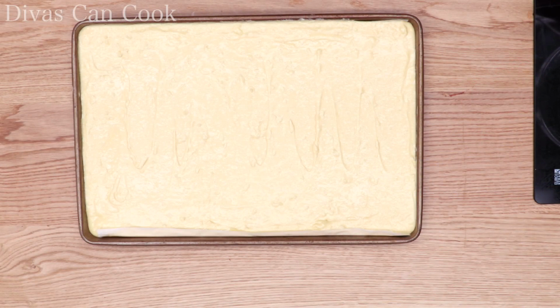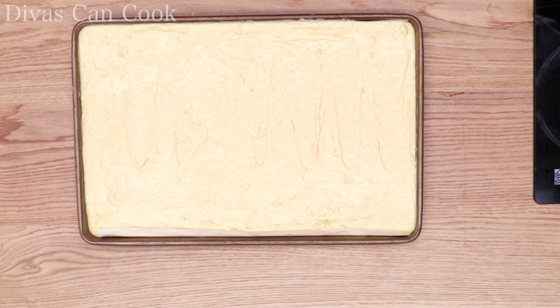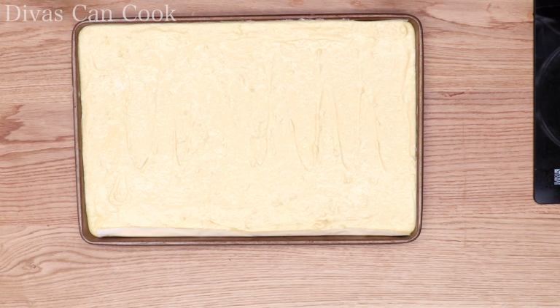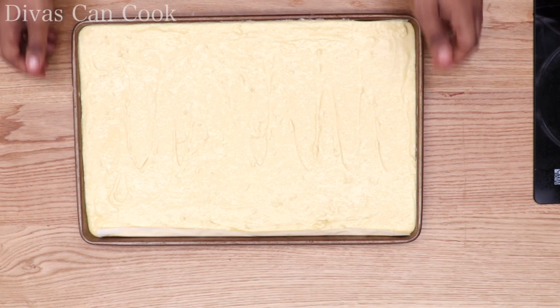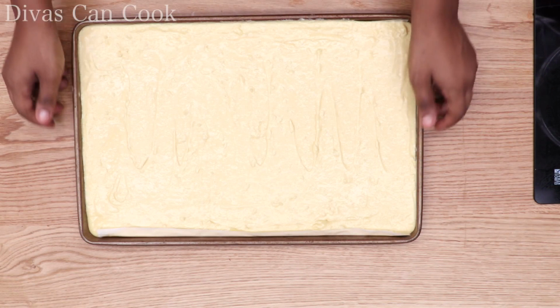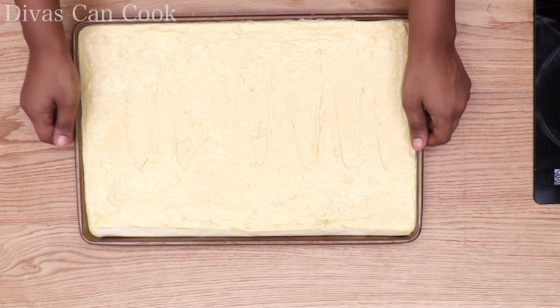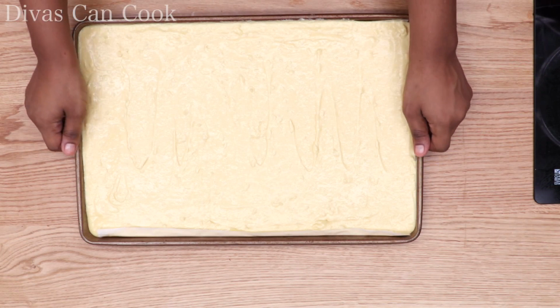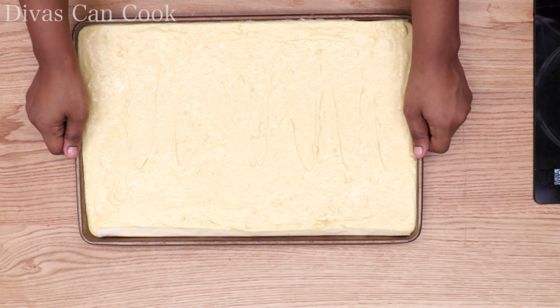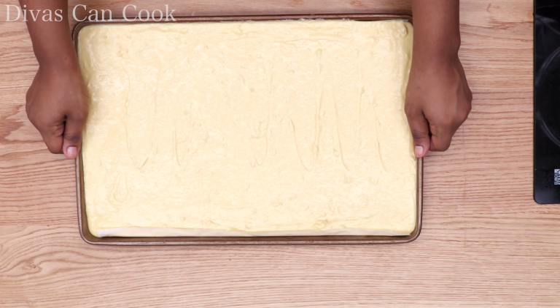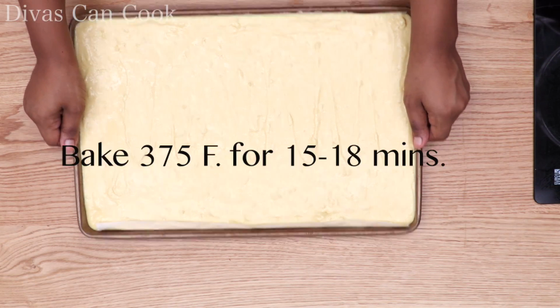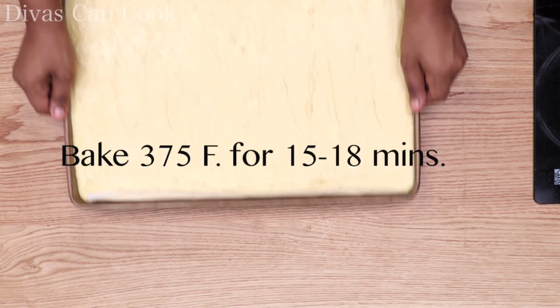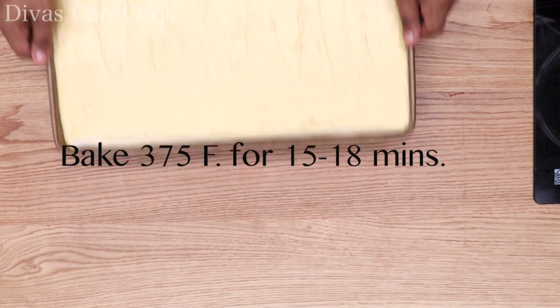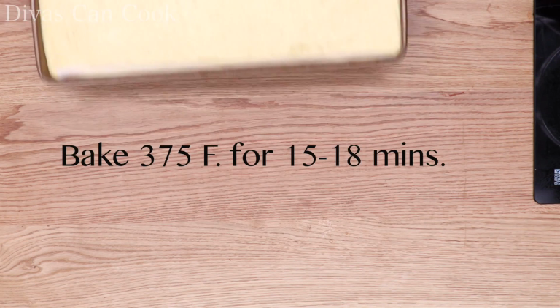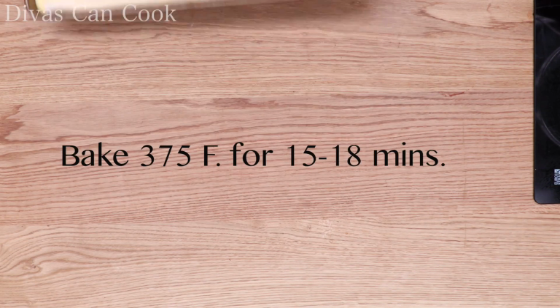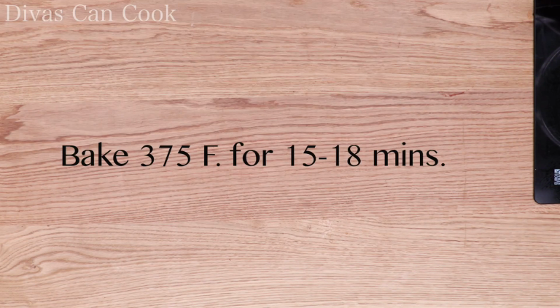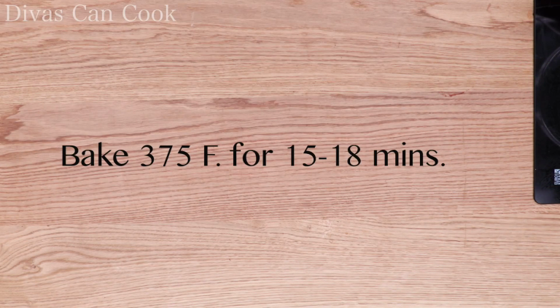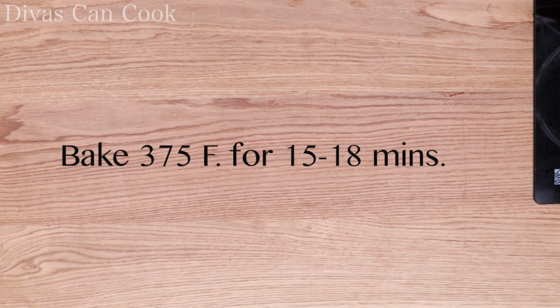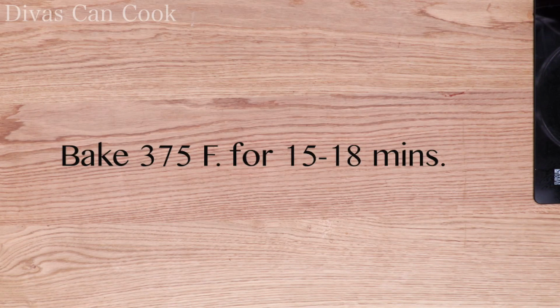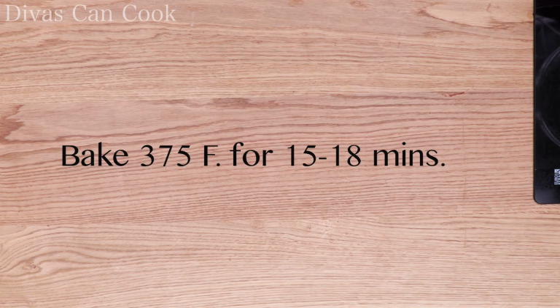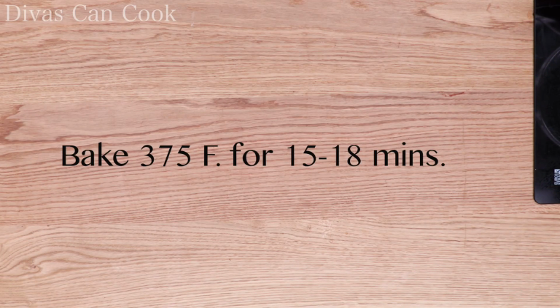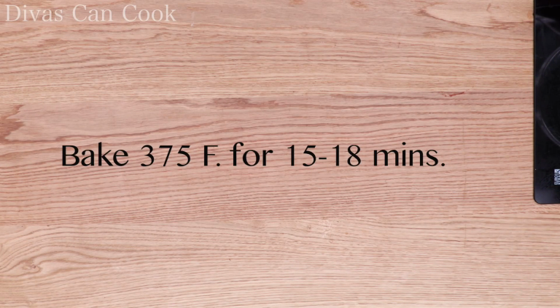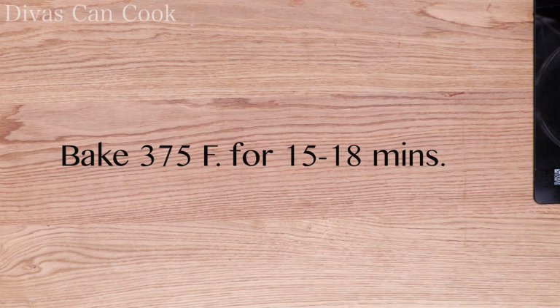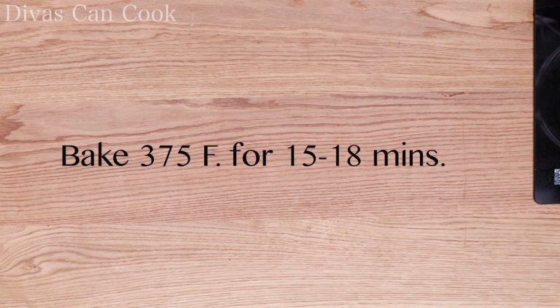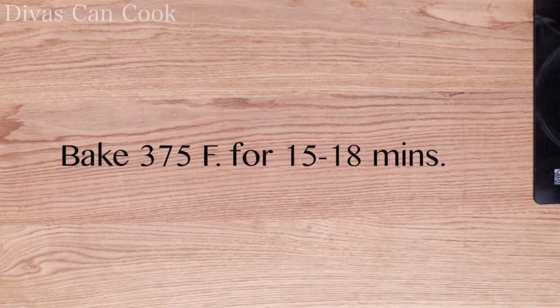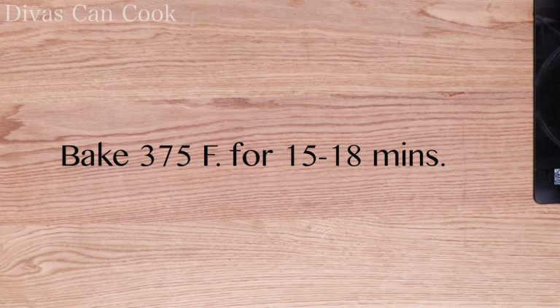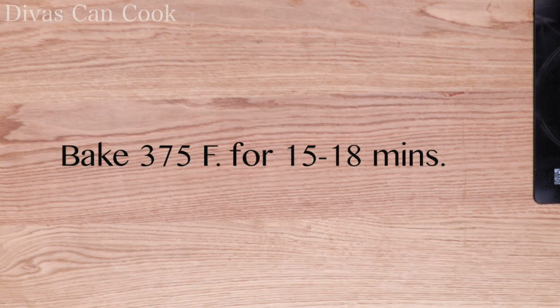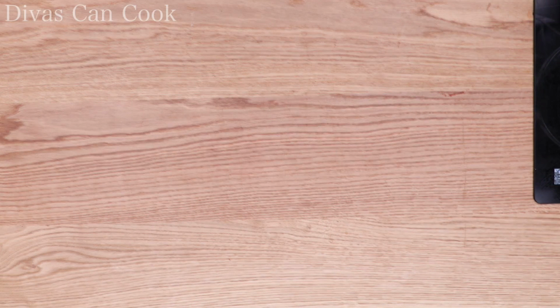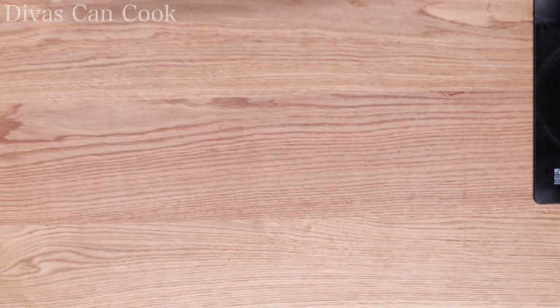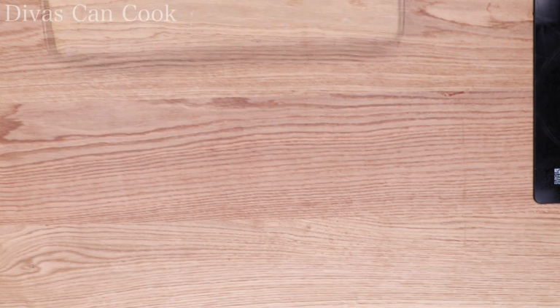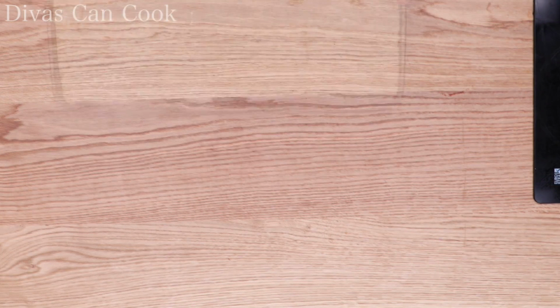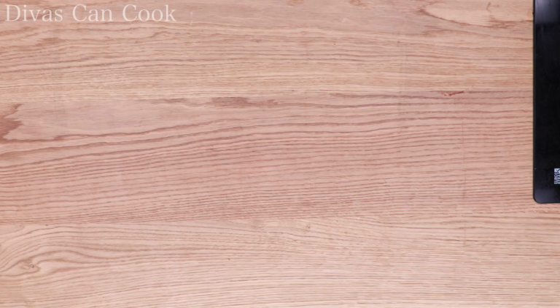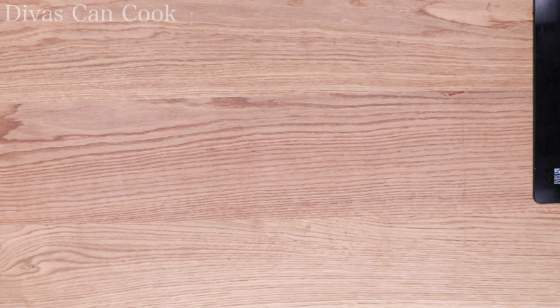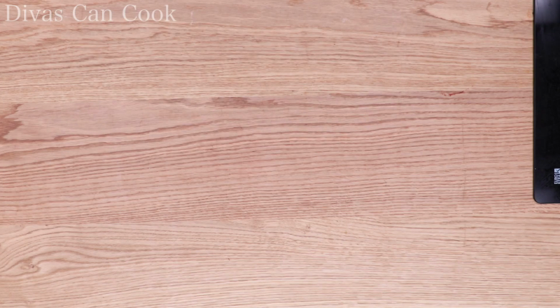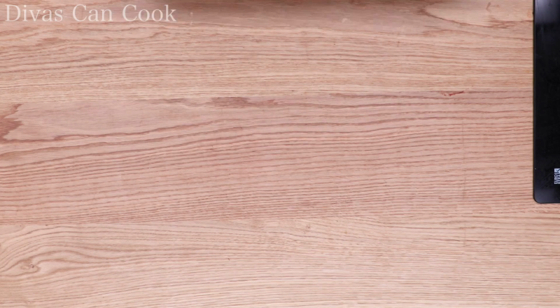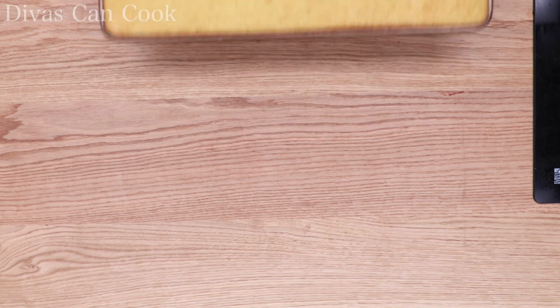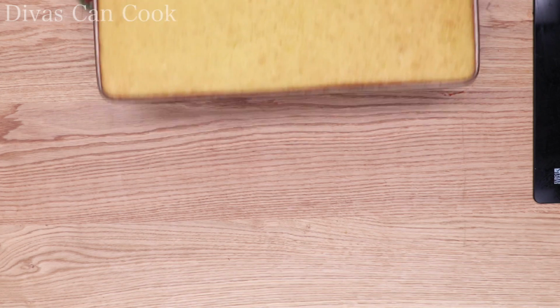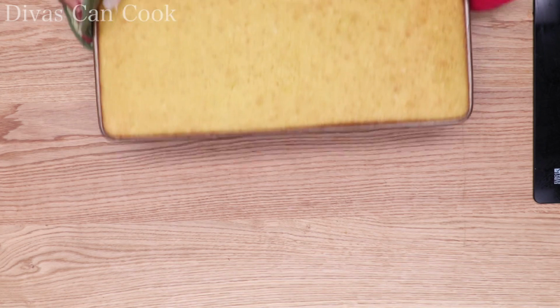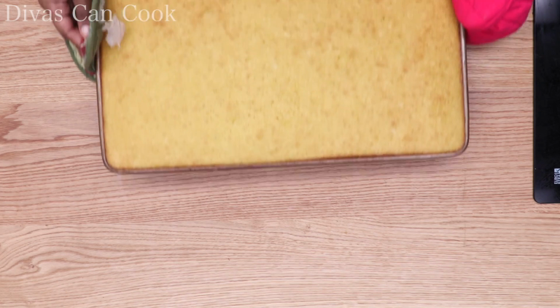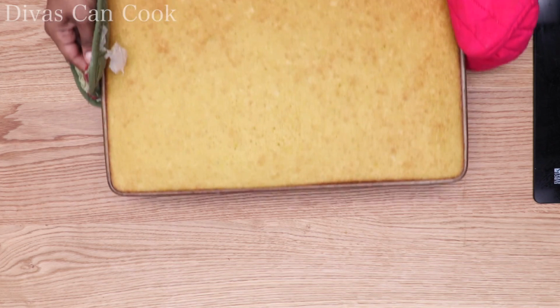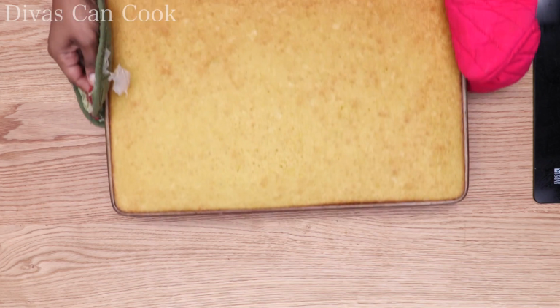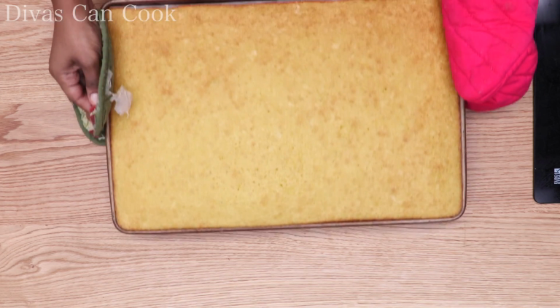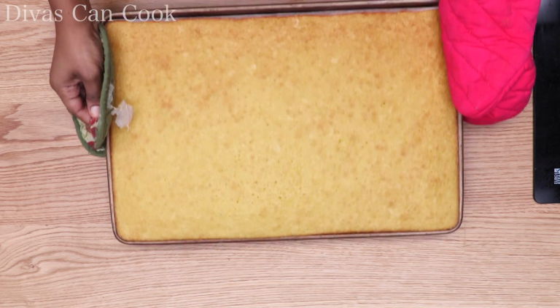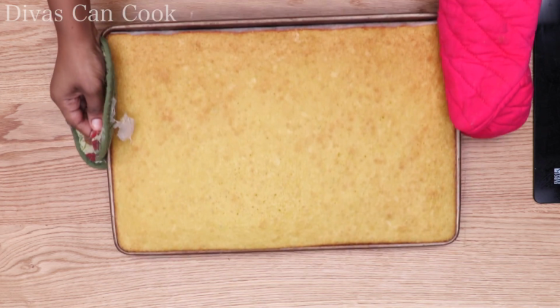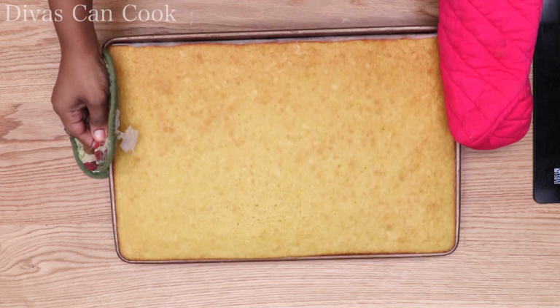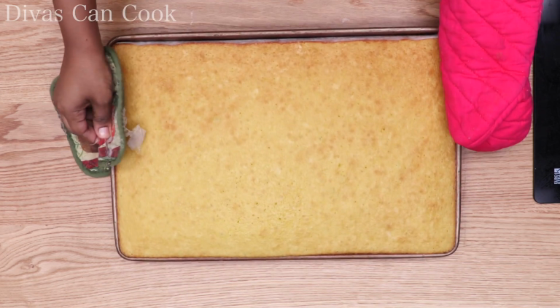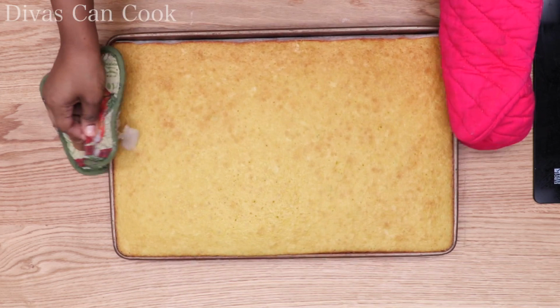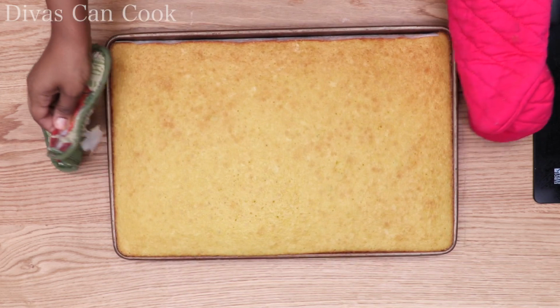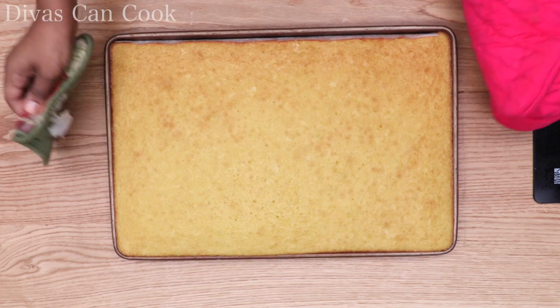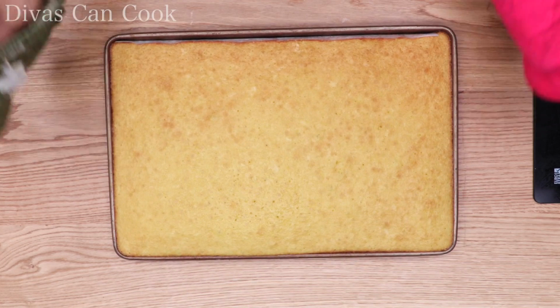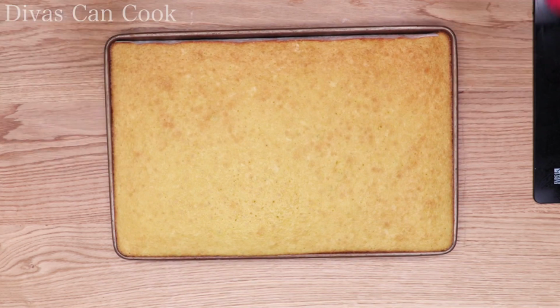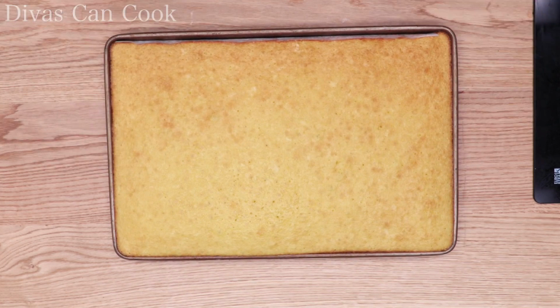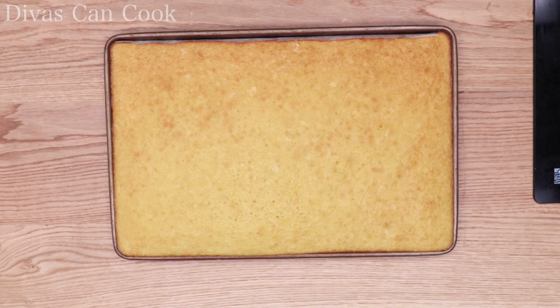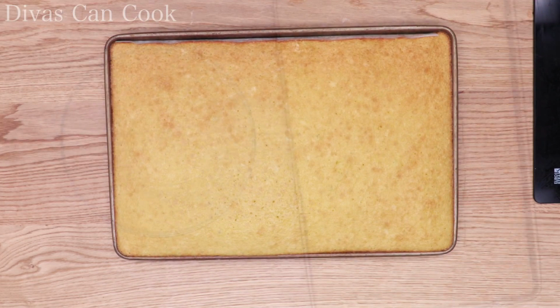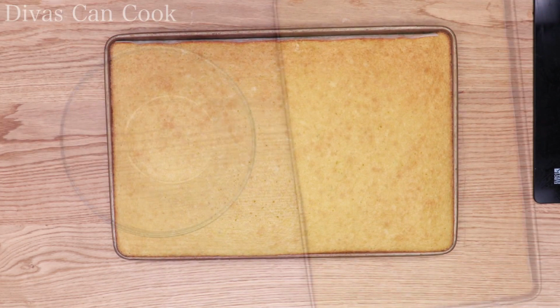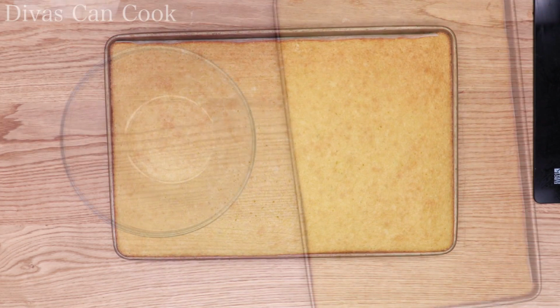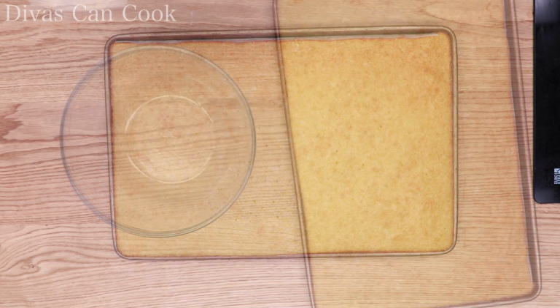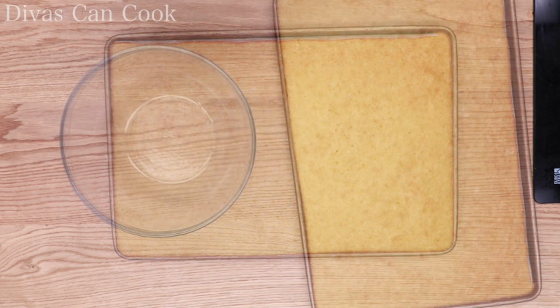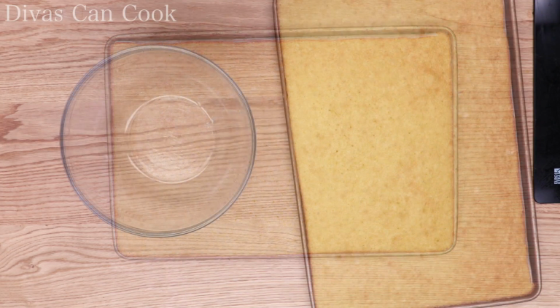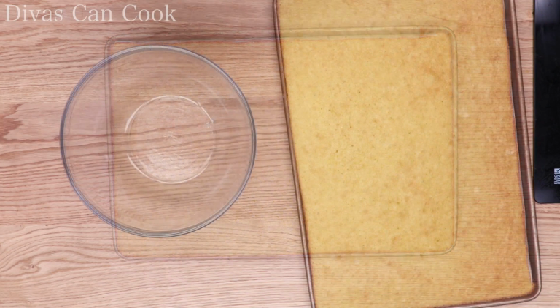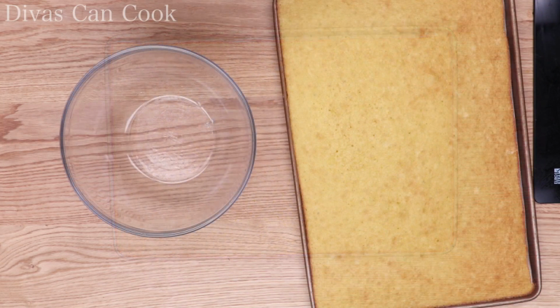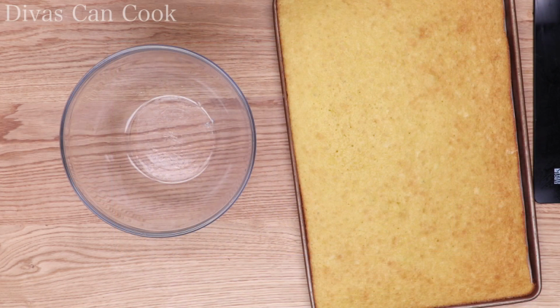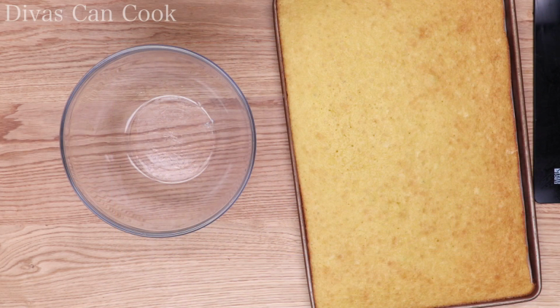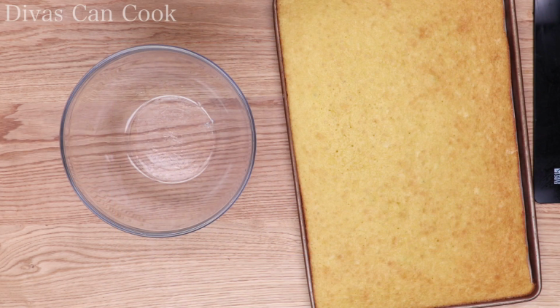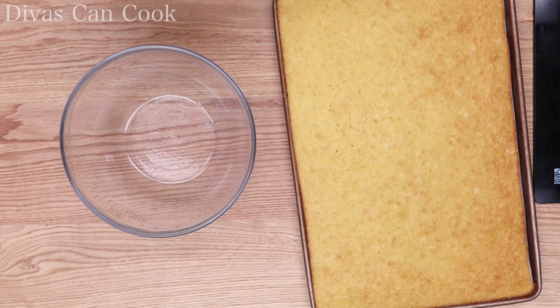We're going to bake it at 375 for about 15 to 18 minutes — doesn't take long at all. And here's our beautiful golden fluffy cake.